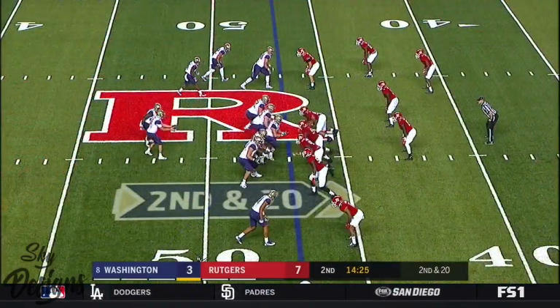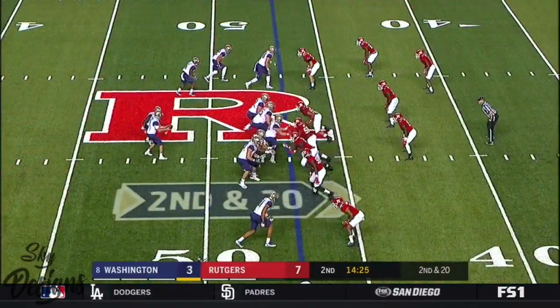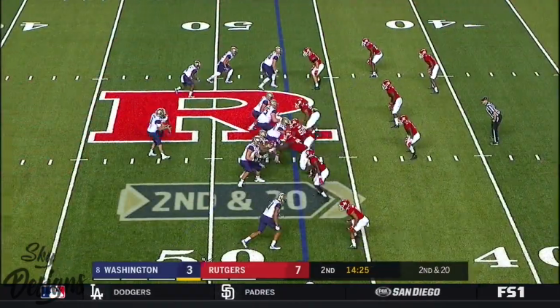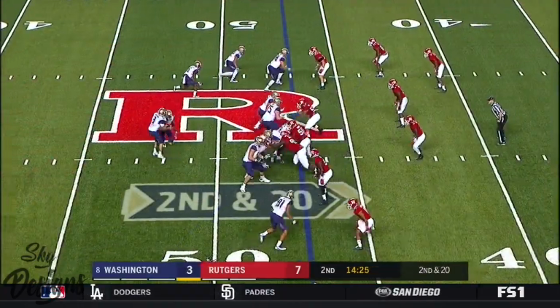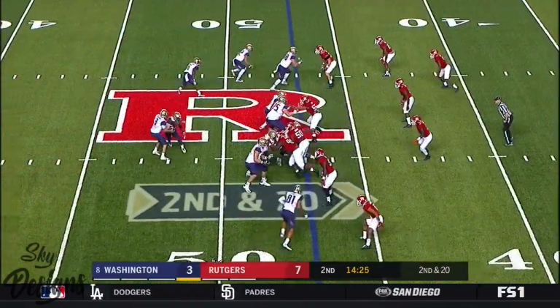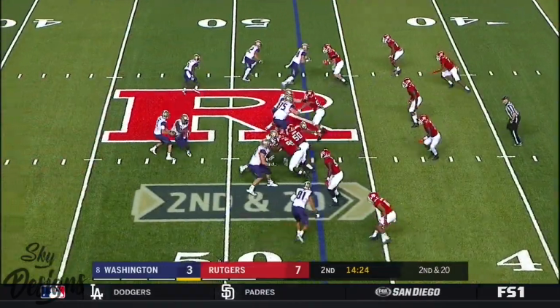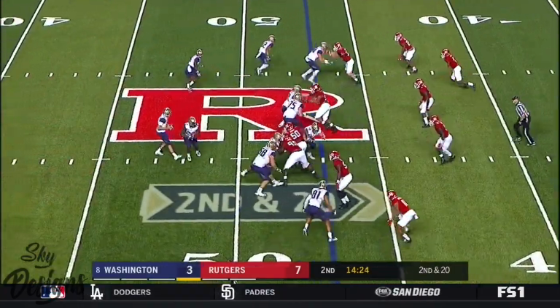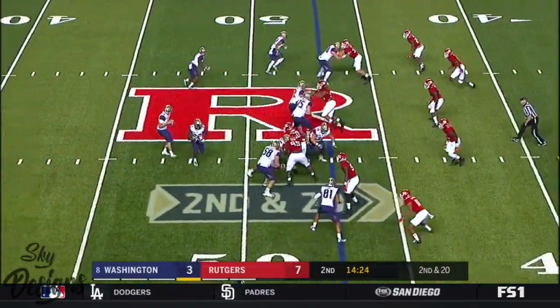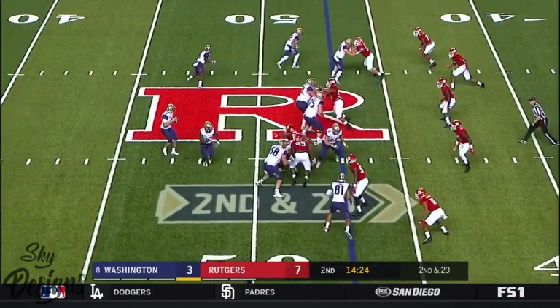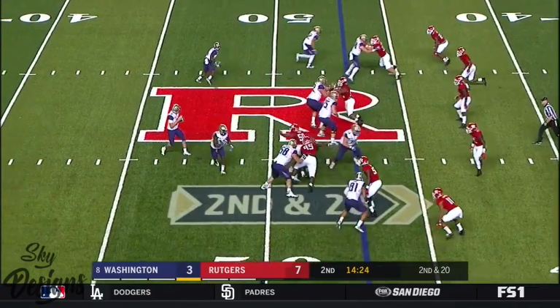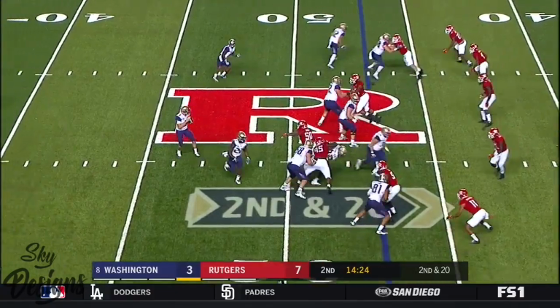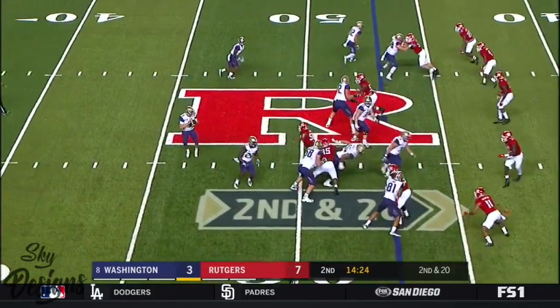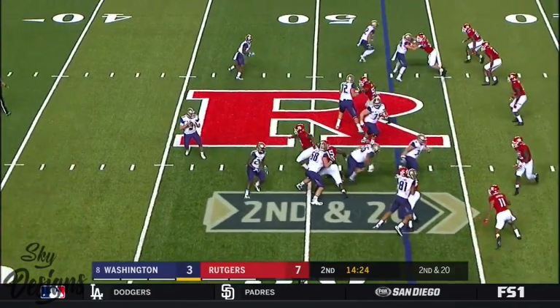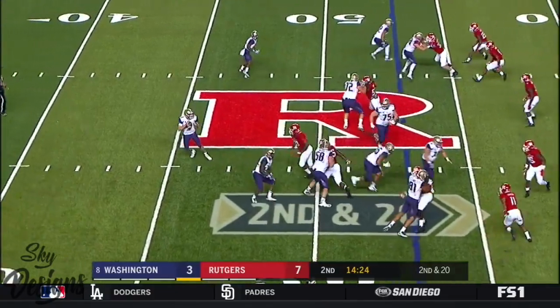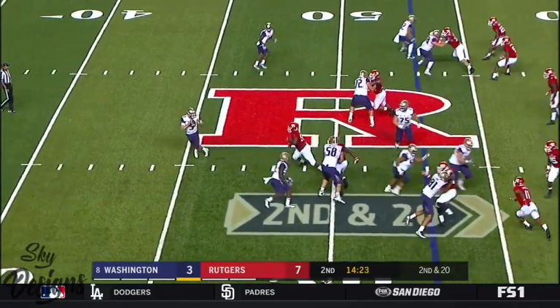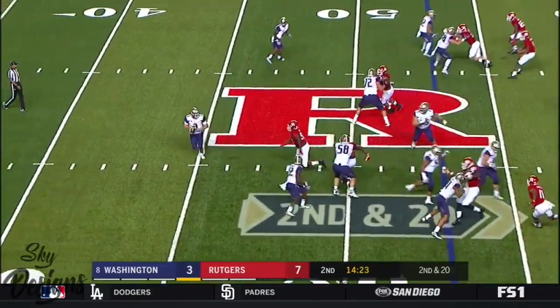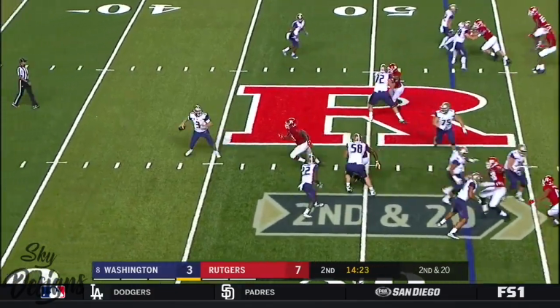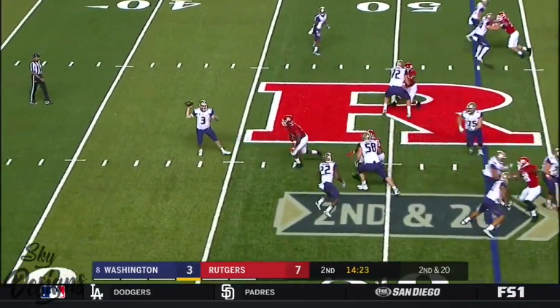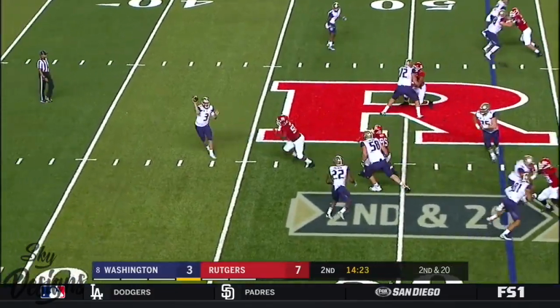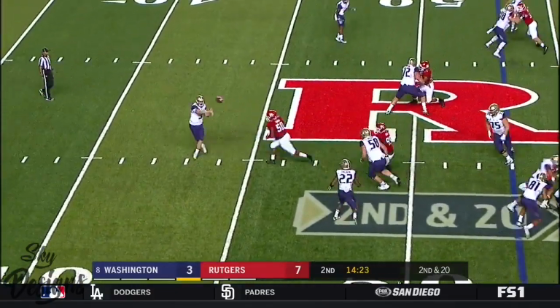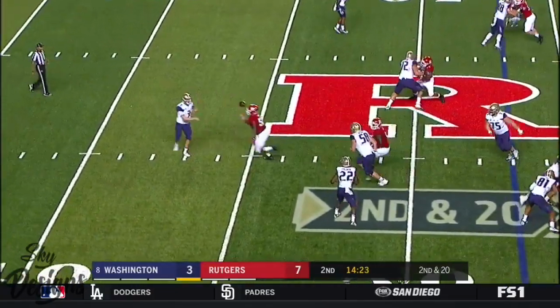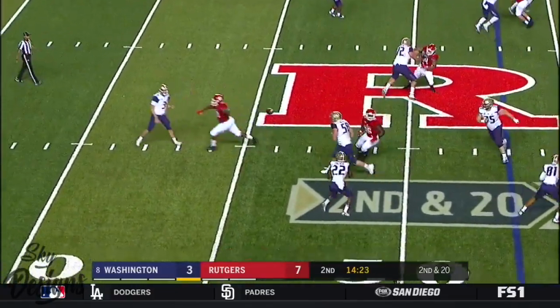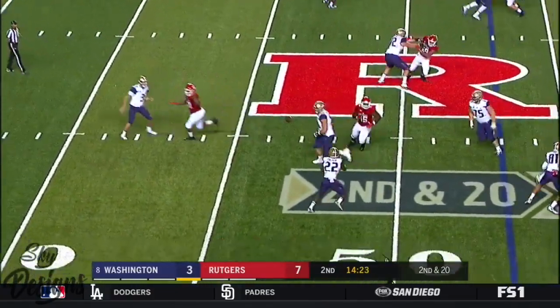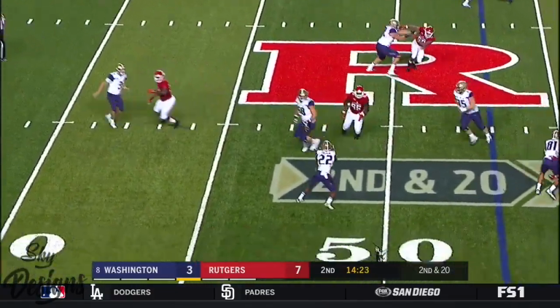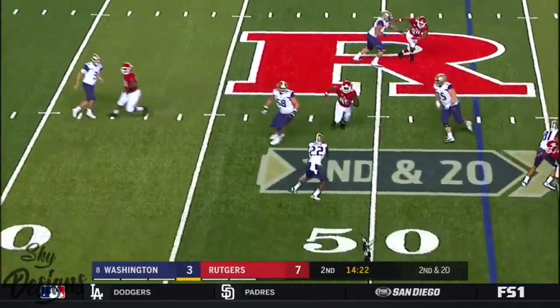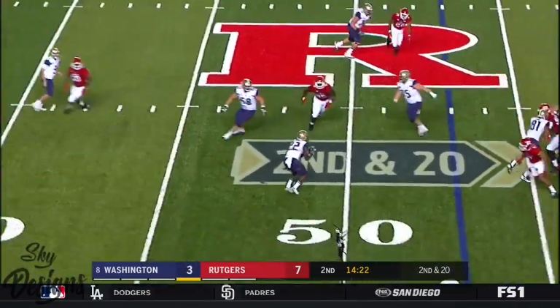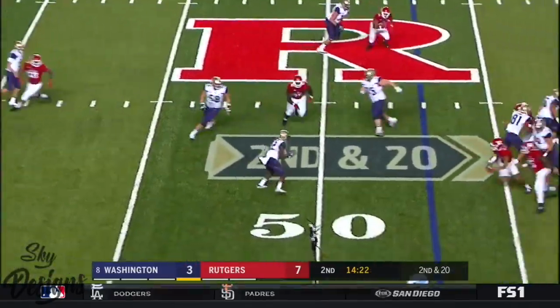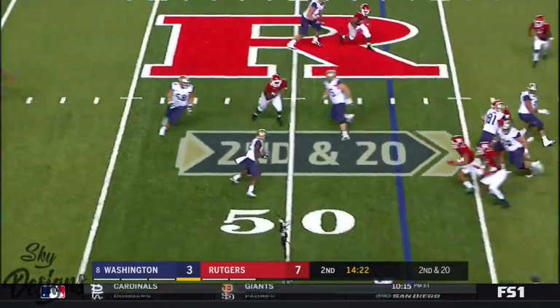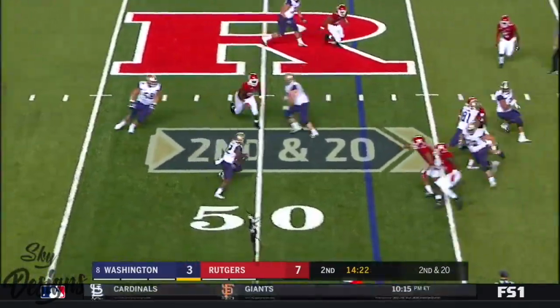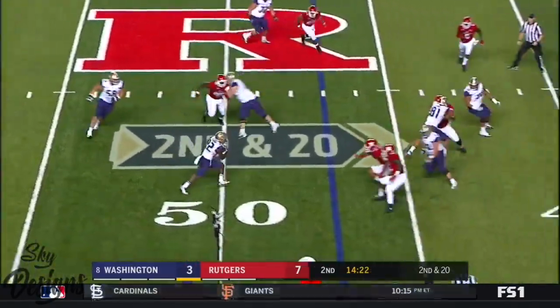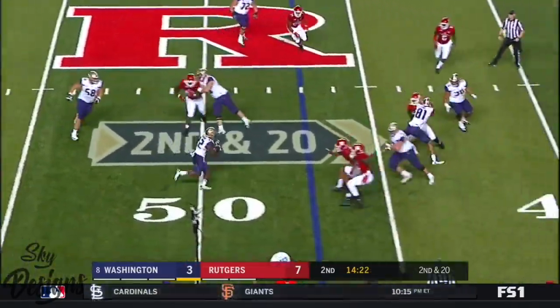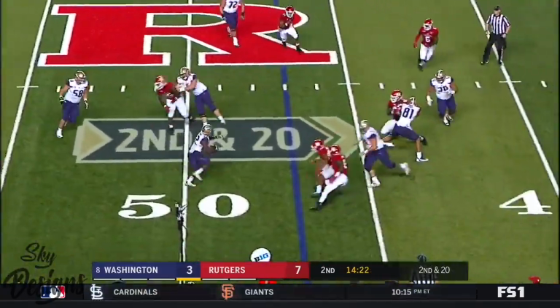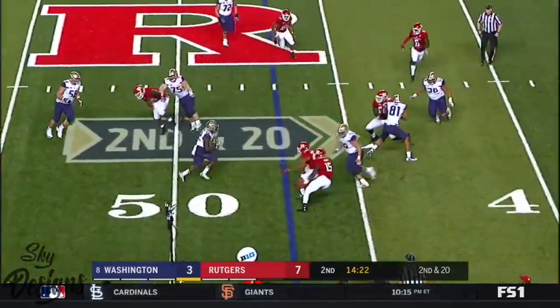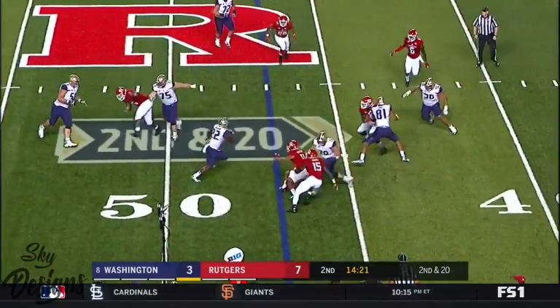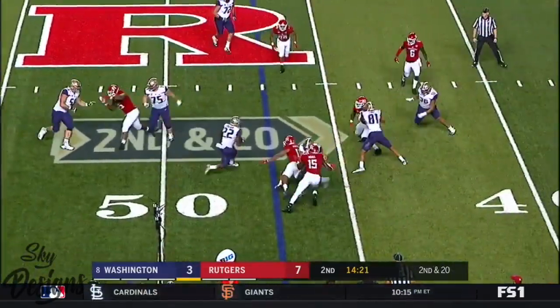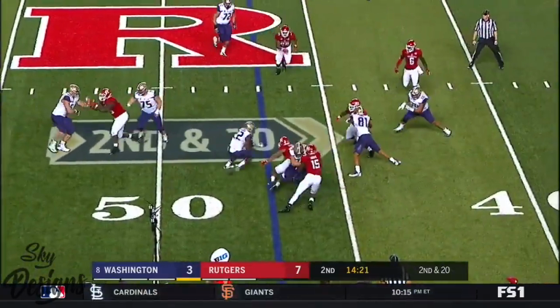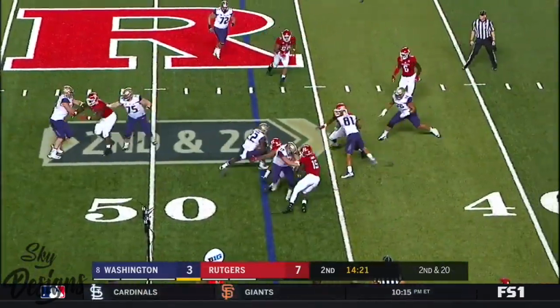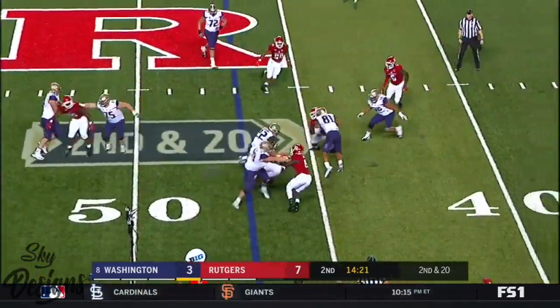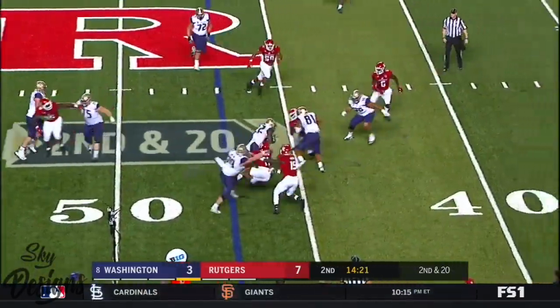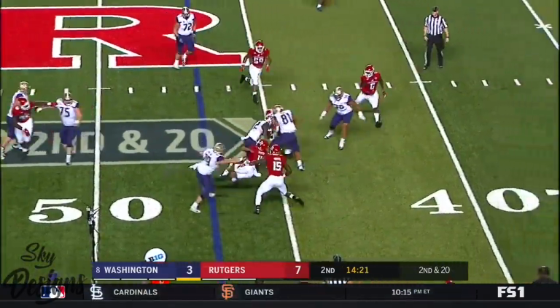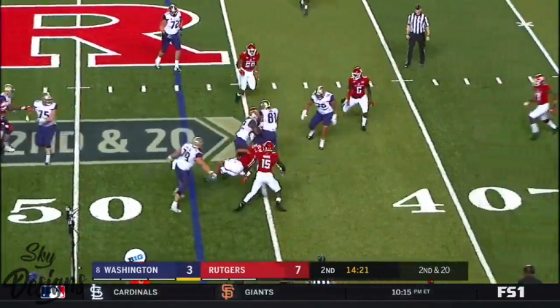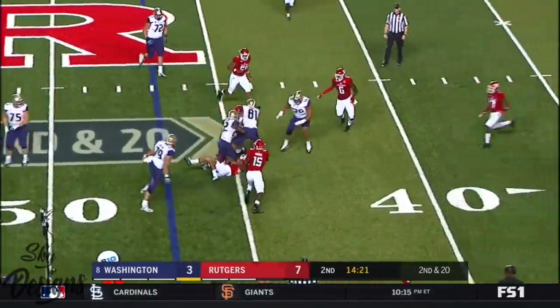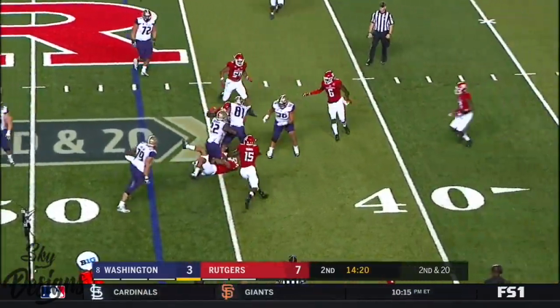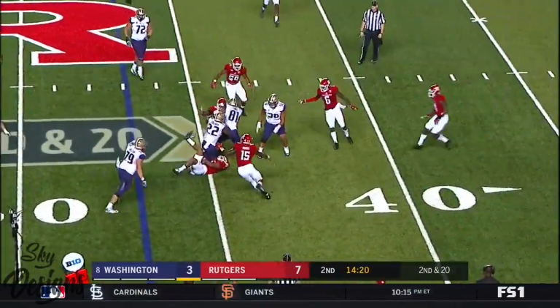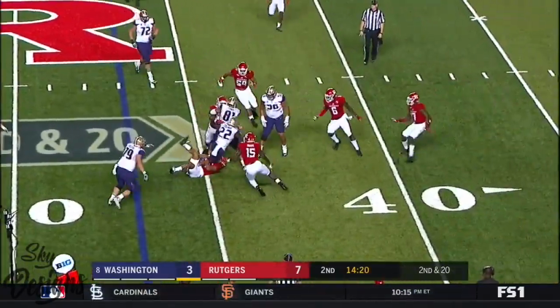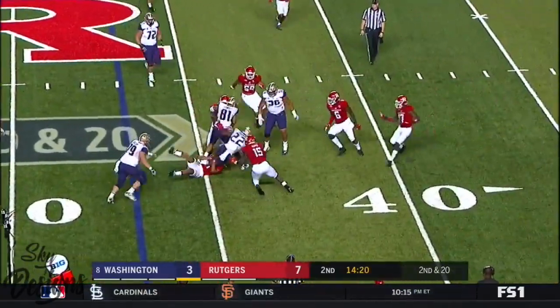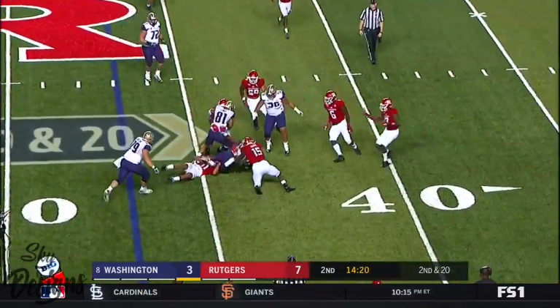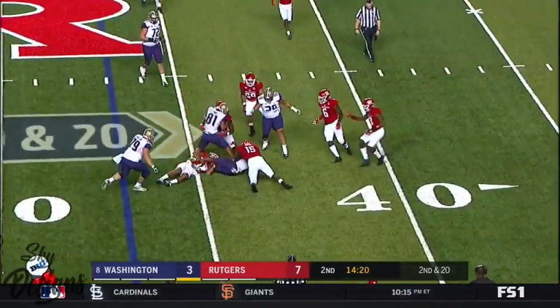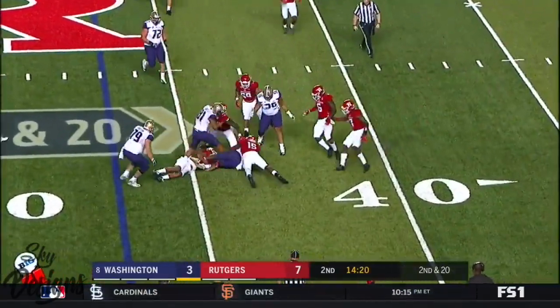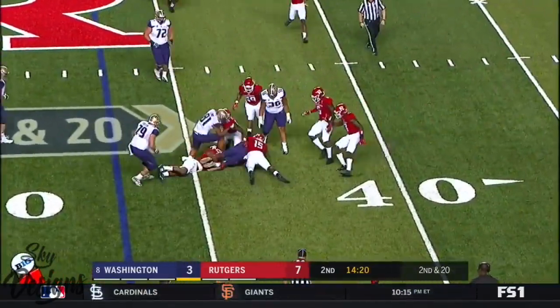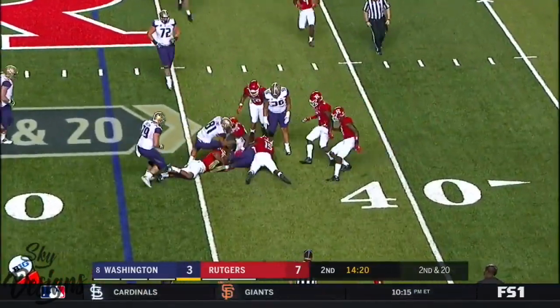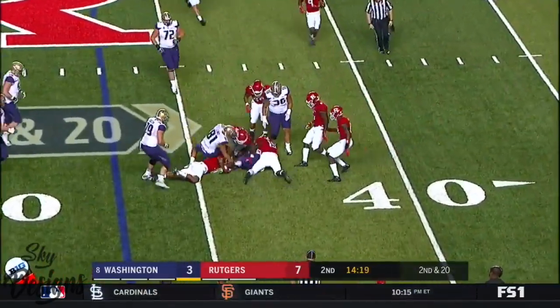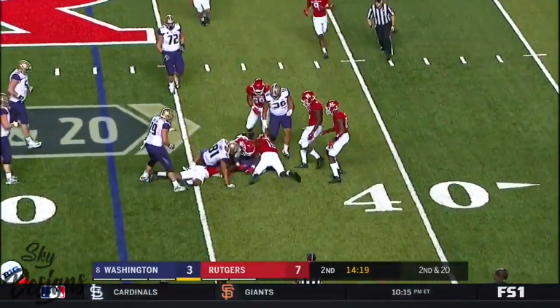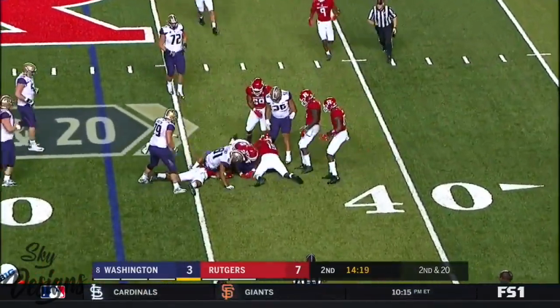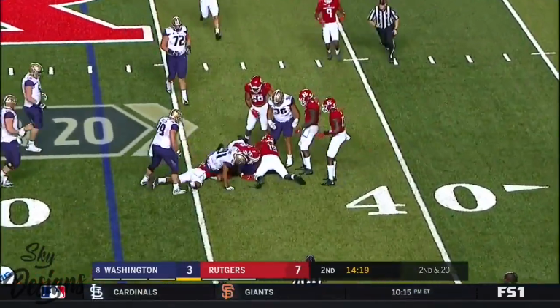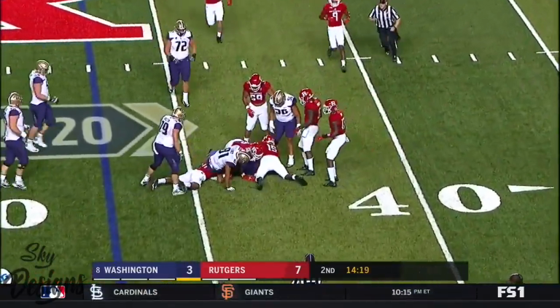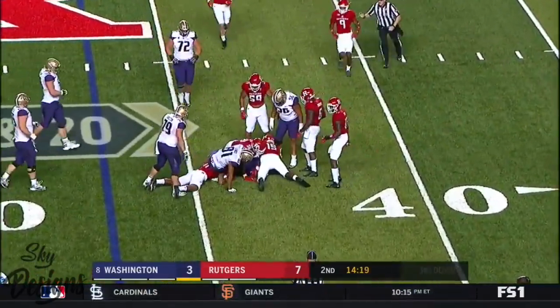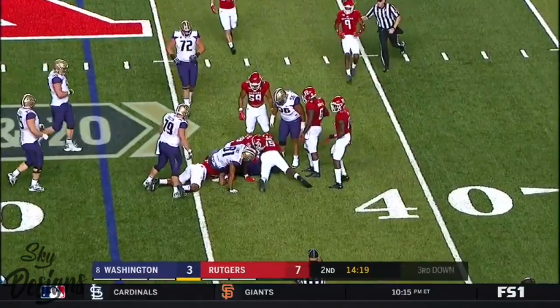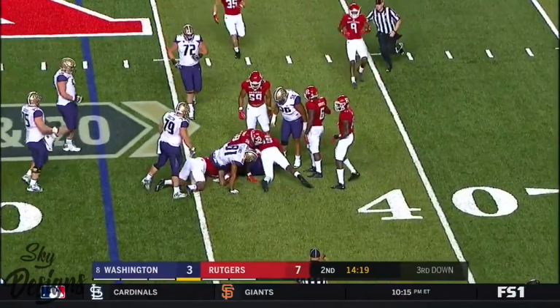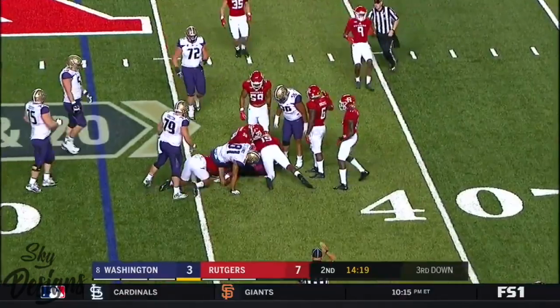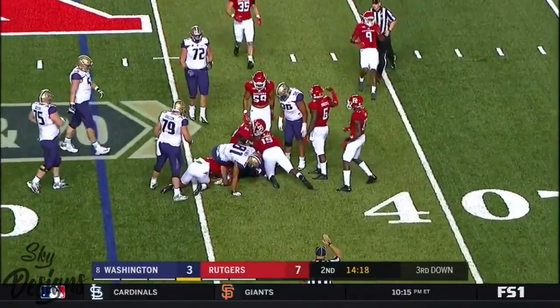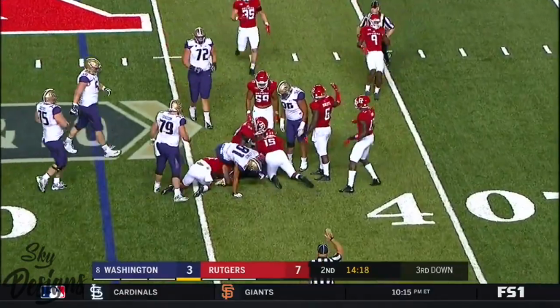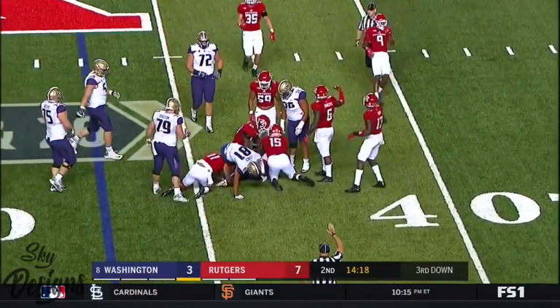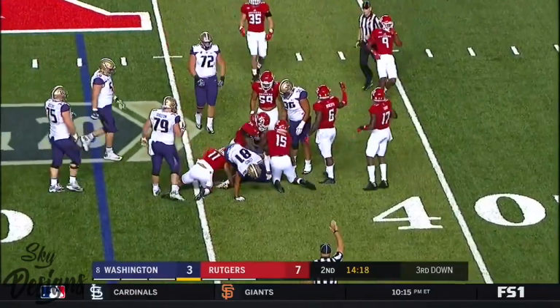Second down and 20. Browning on the play field — dumps it off to Coleman in space. And Le'Von Coleman.